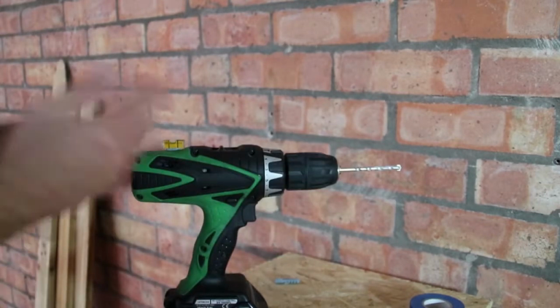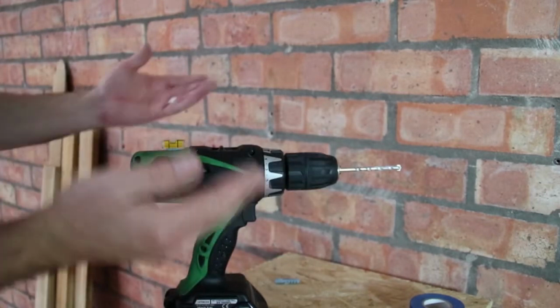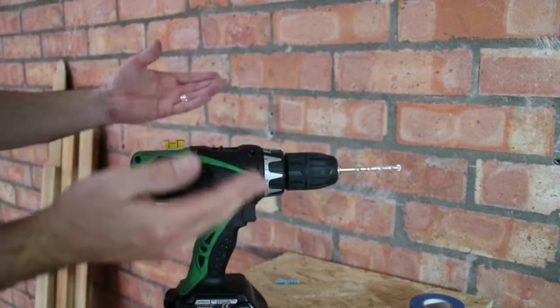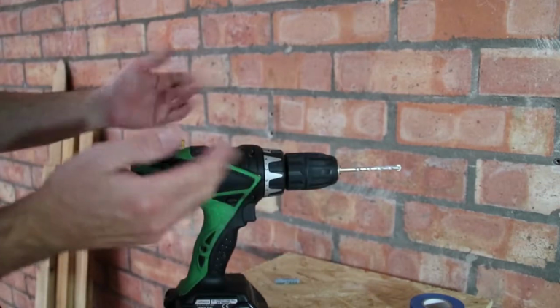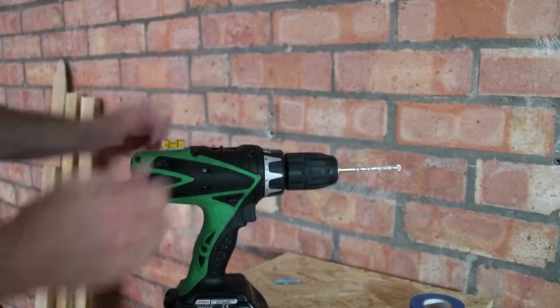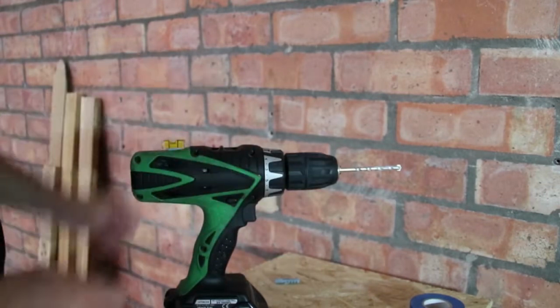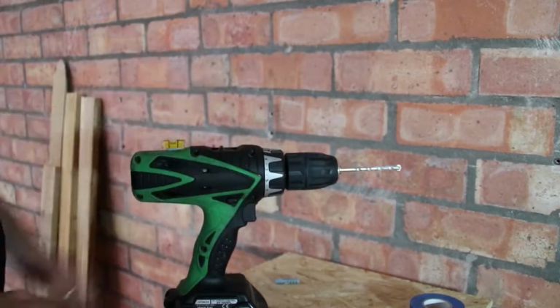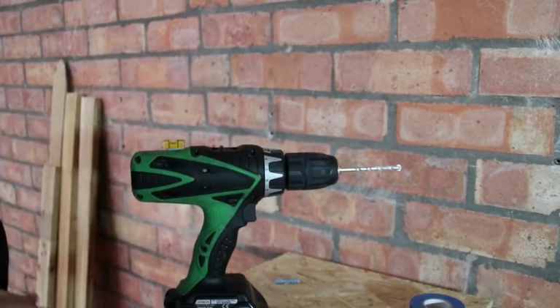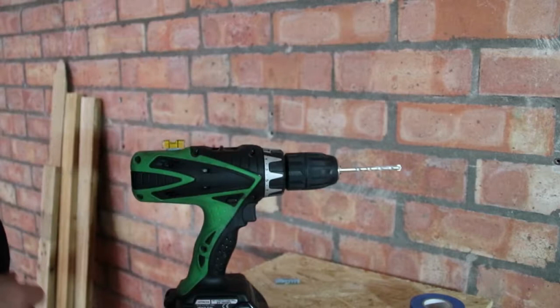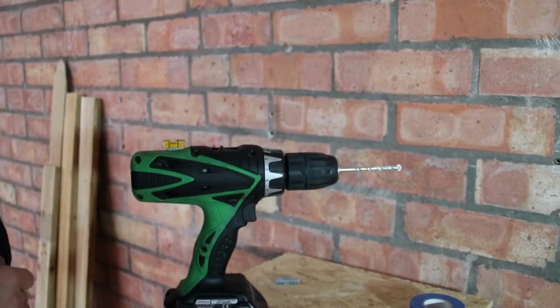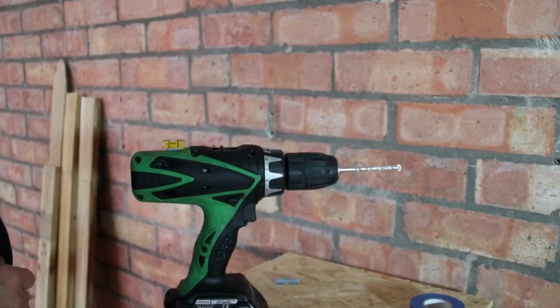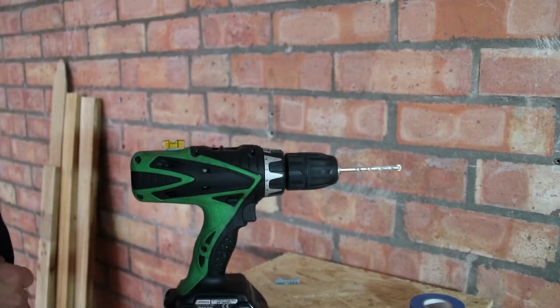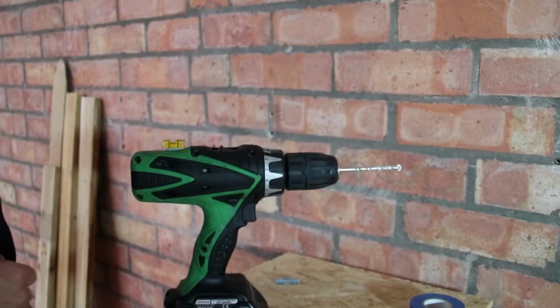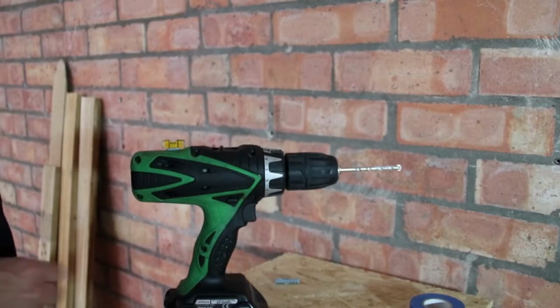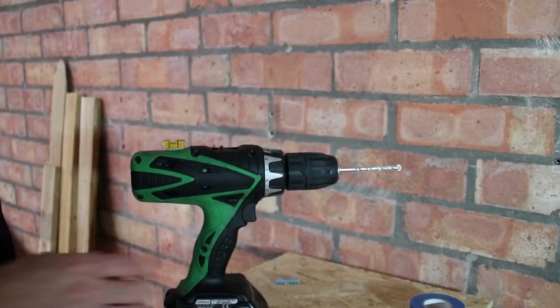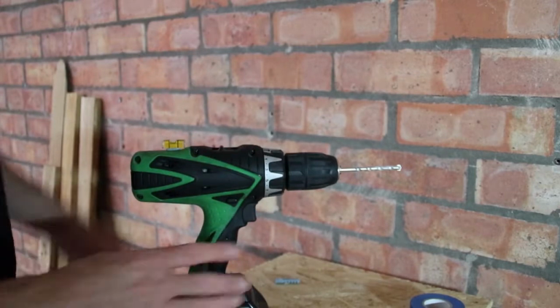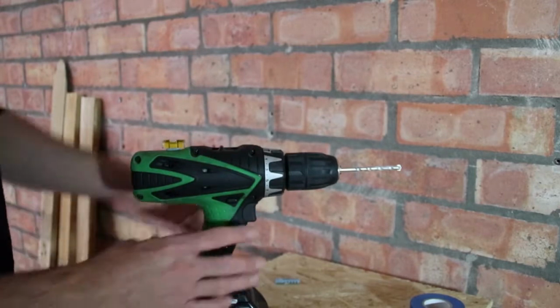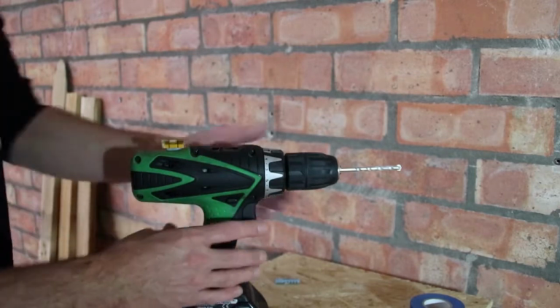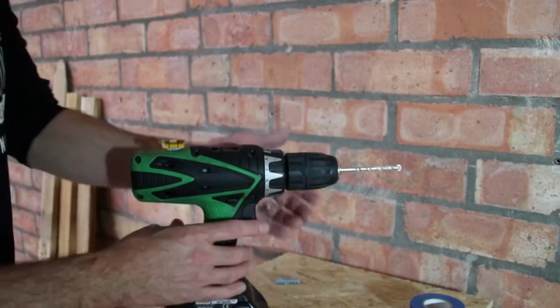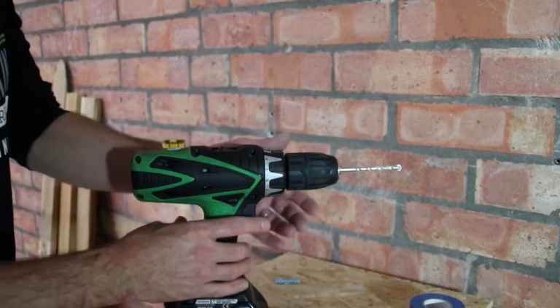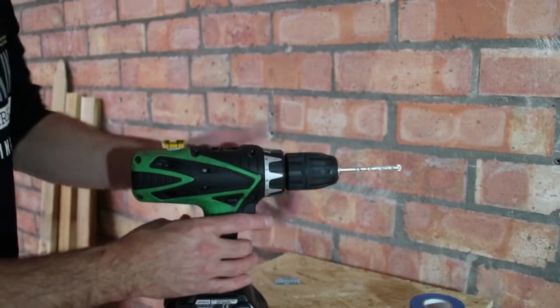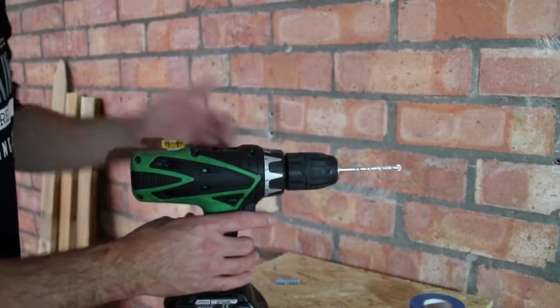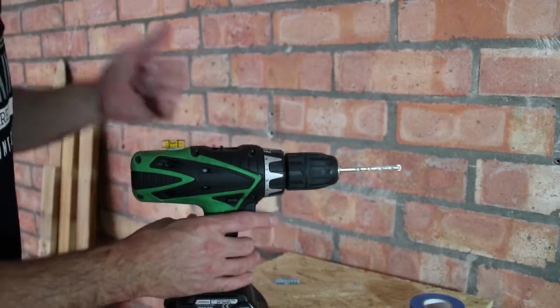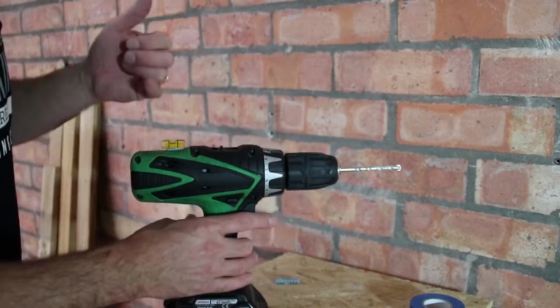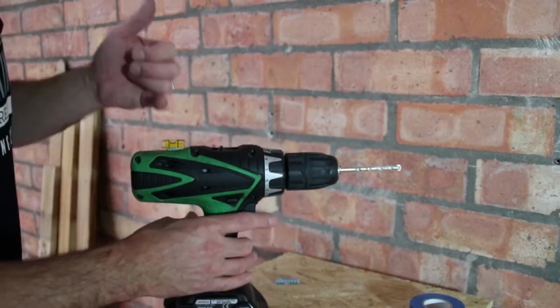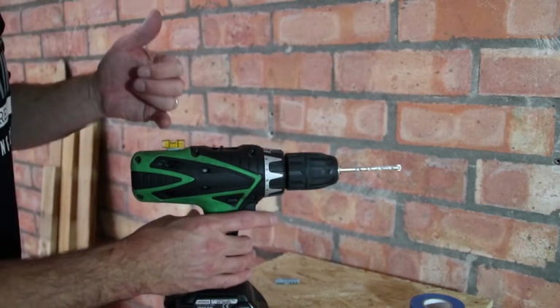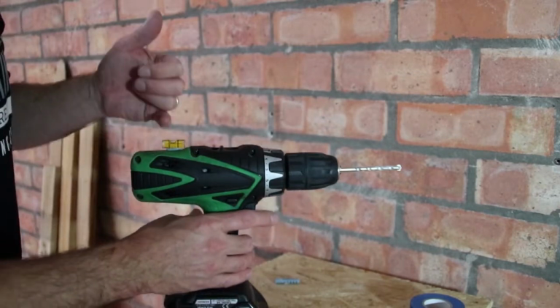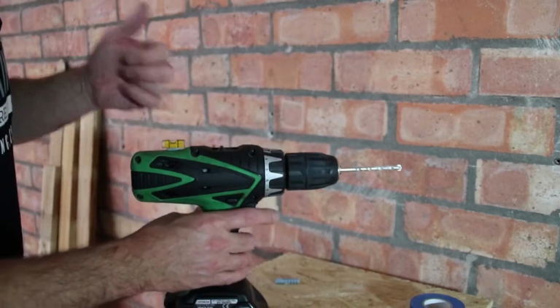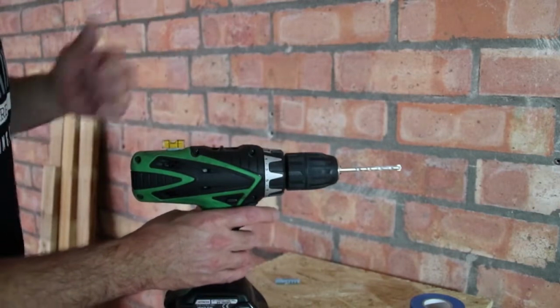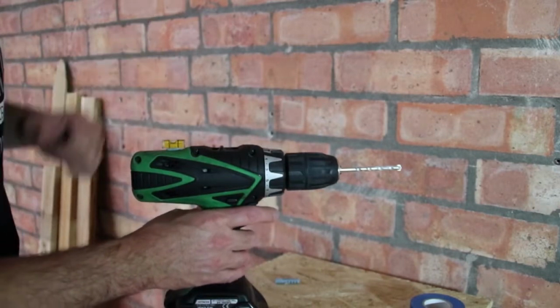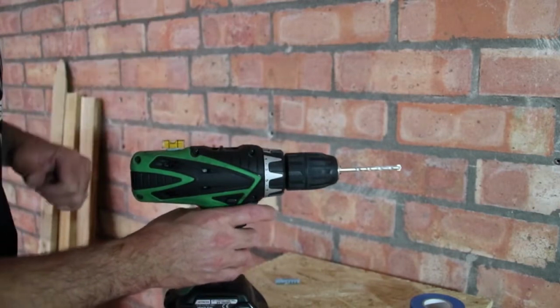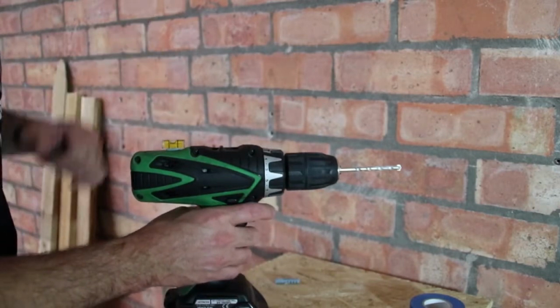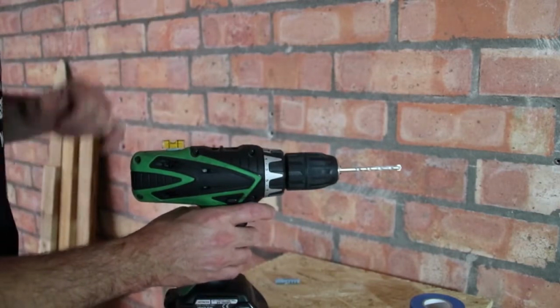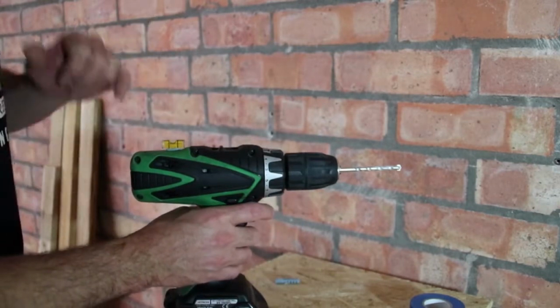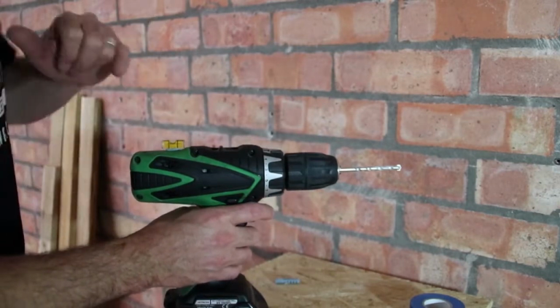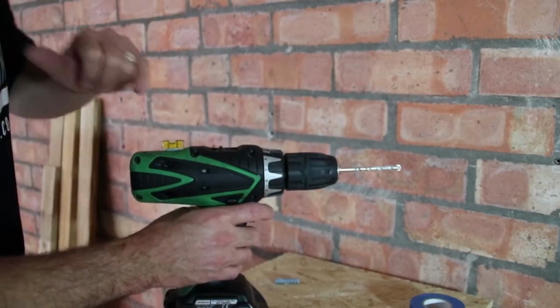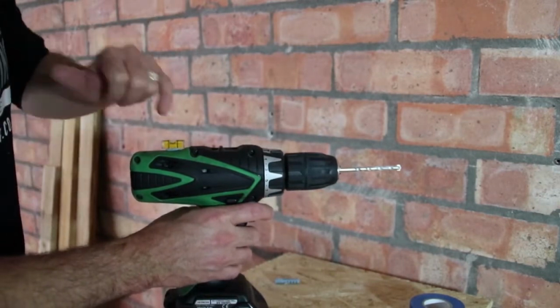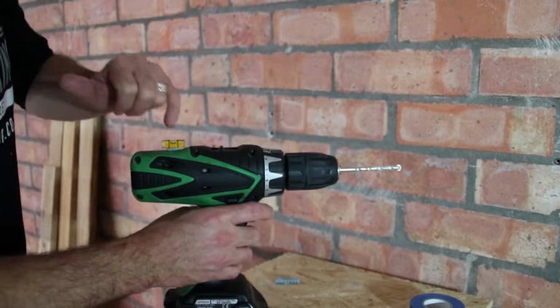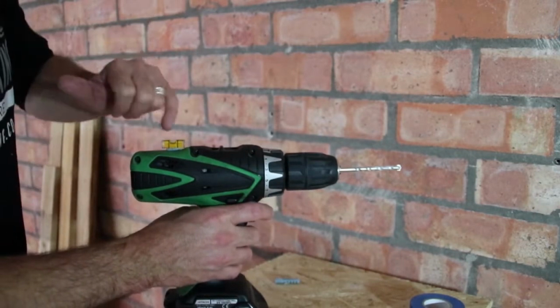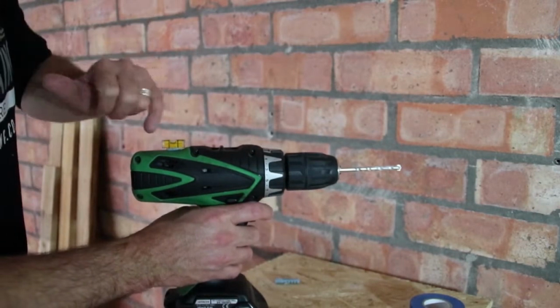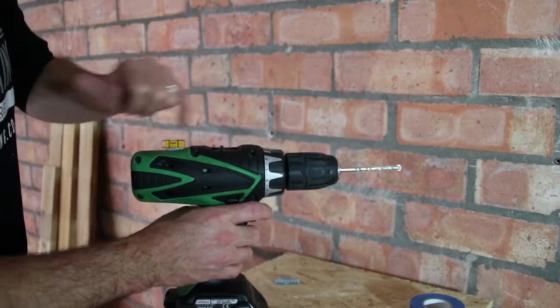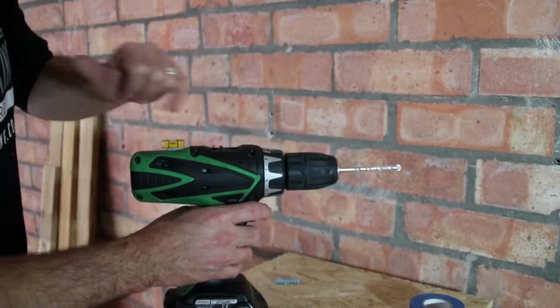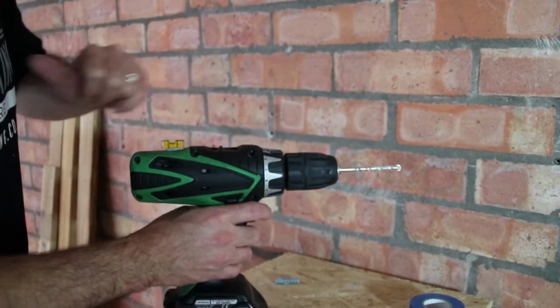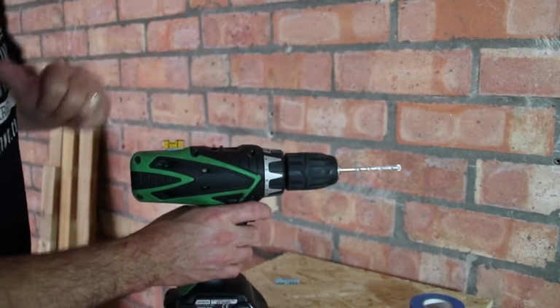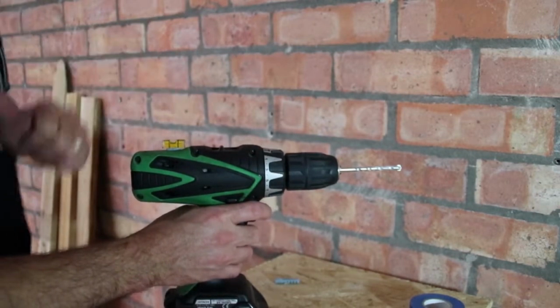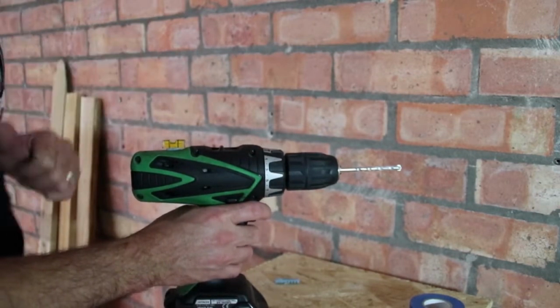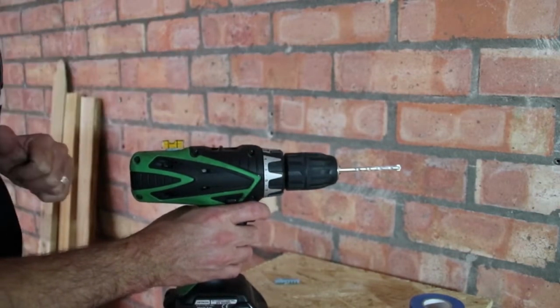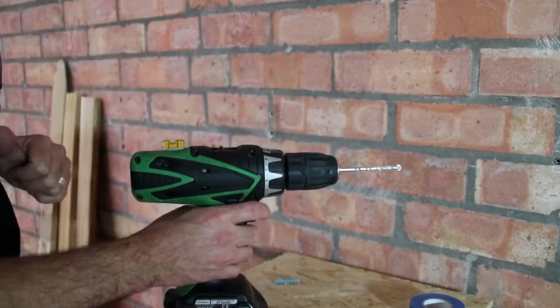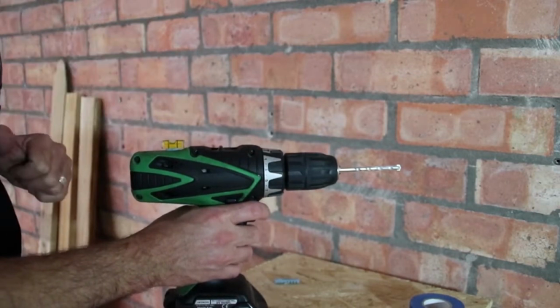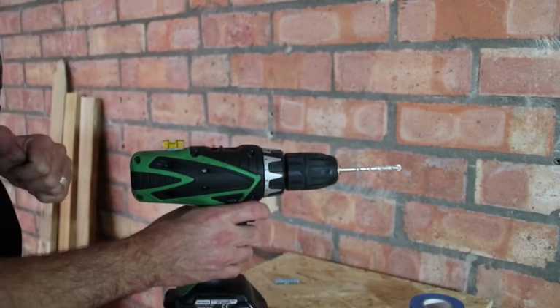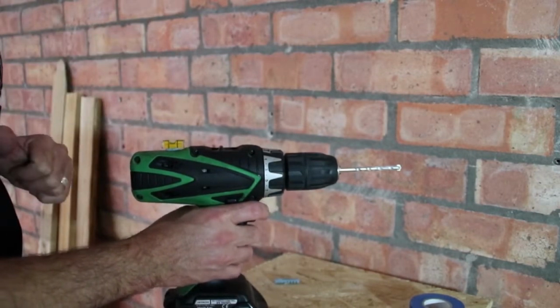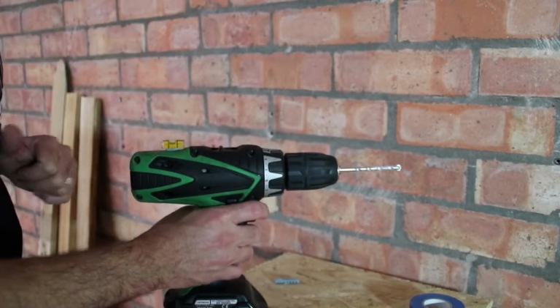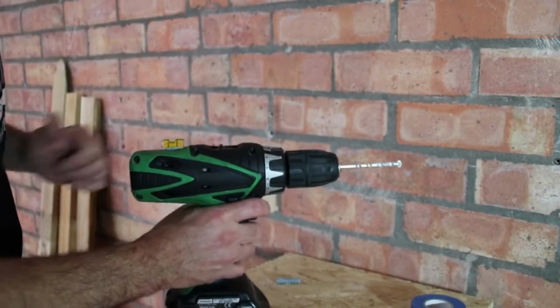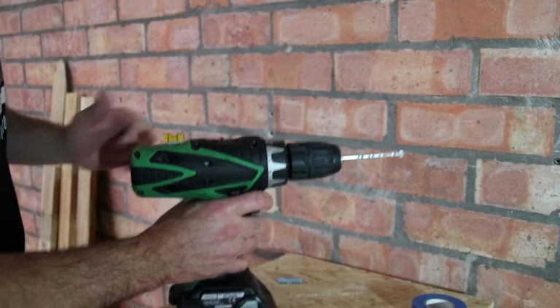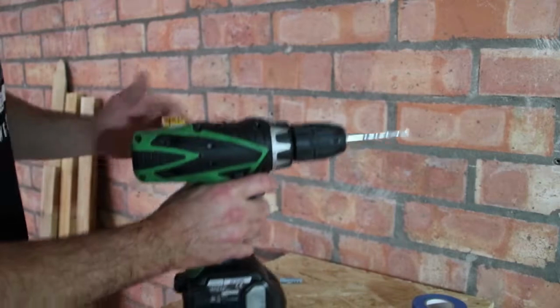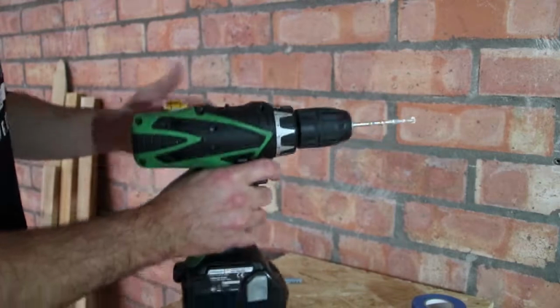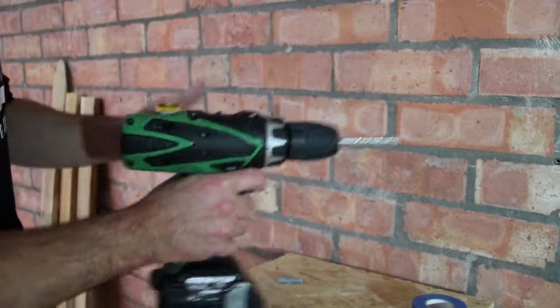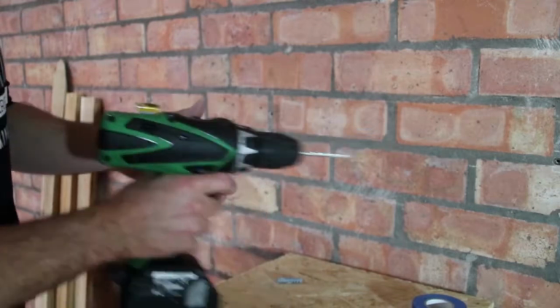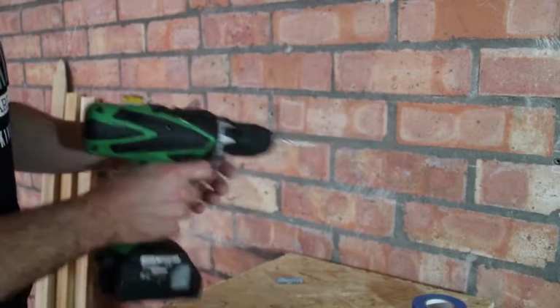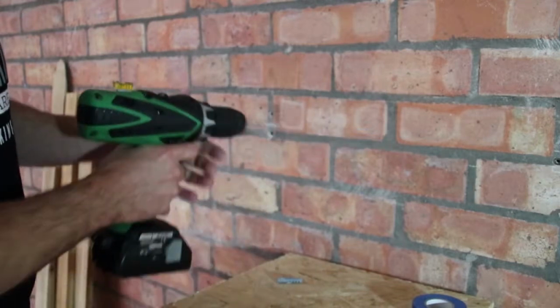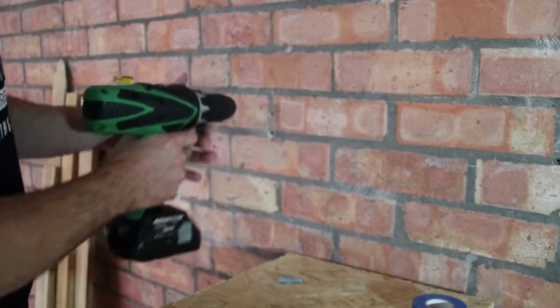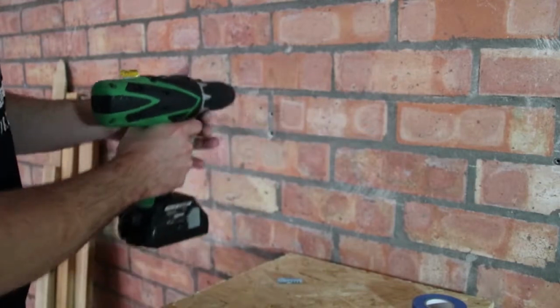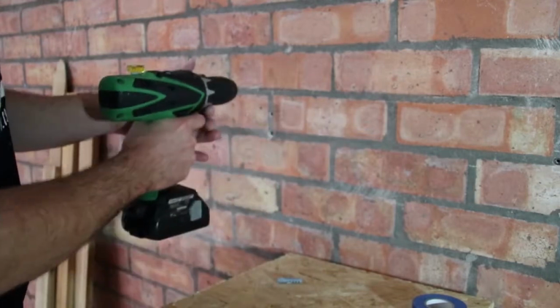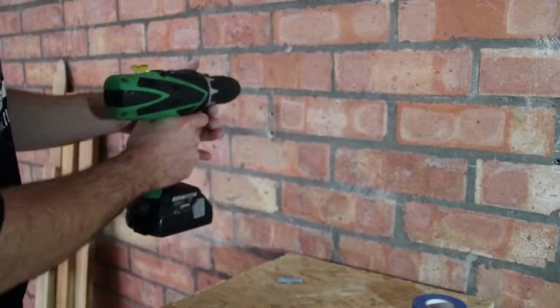You're then ready to drill your hole. Ensure that the bubble indicator stays between the two guidelines as you're drilling your hole.